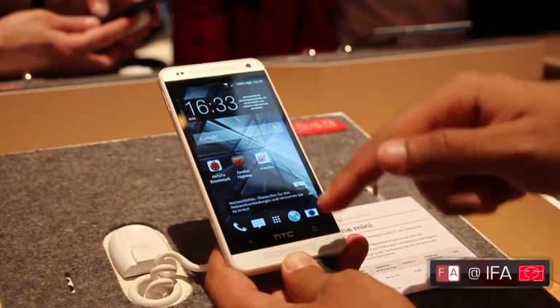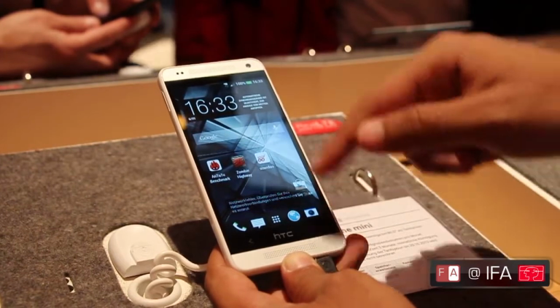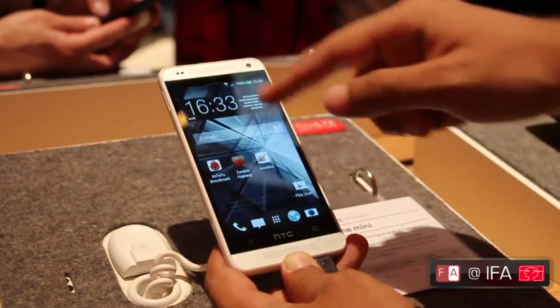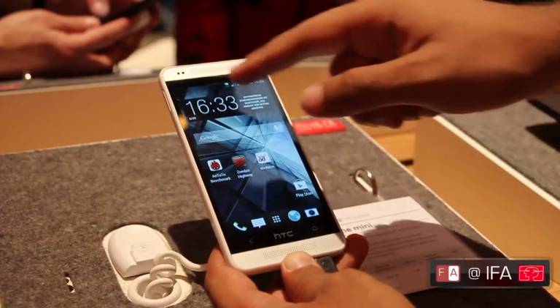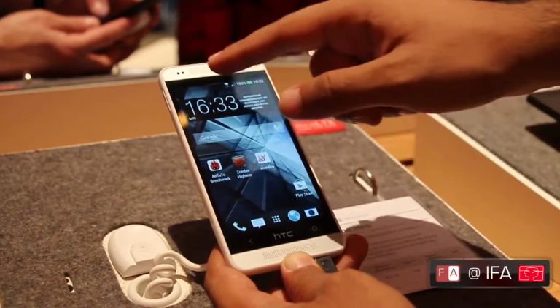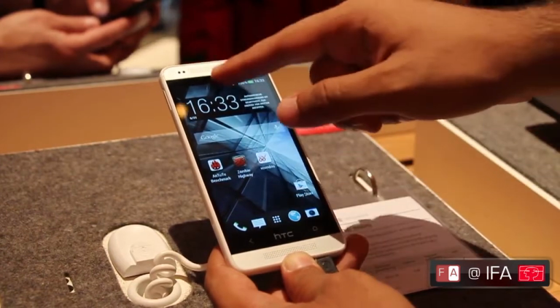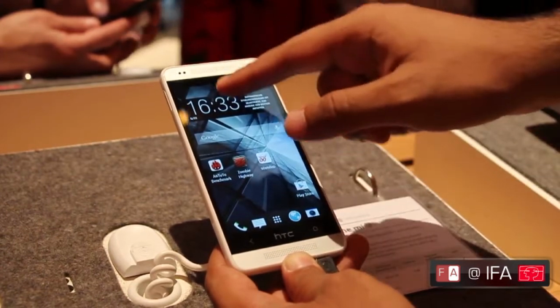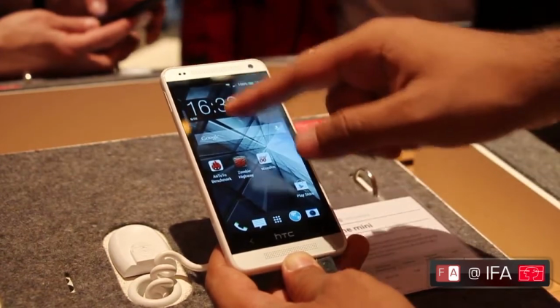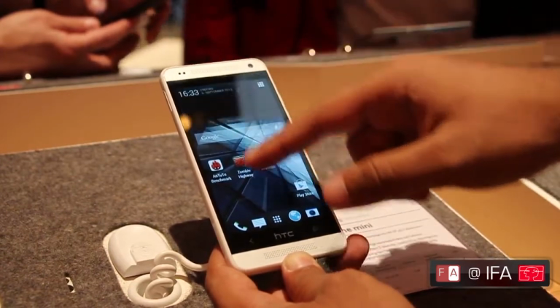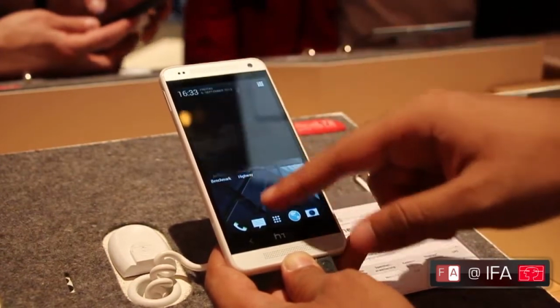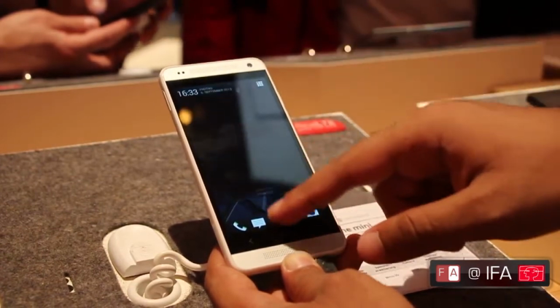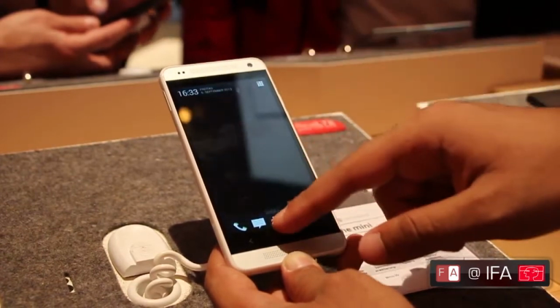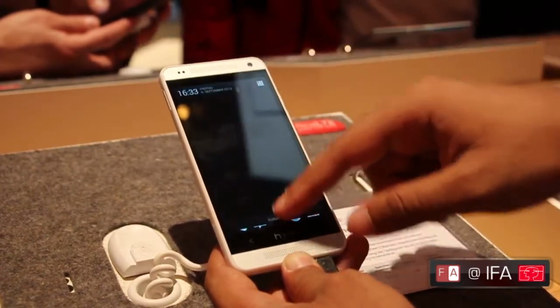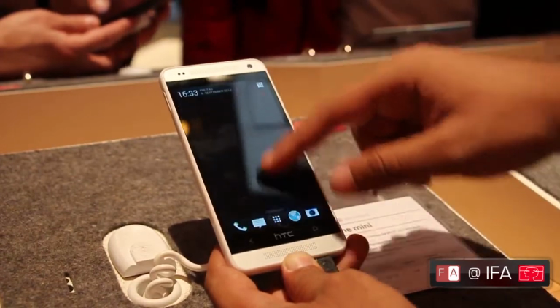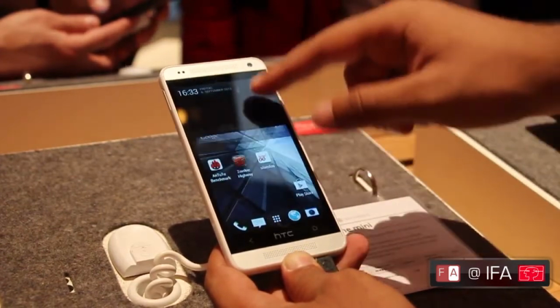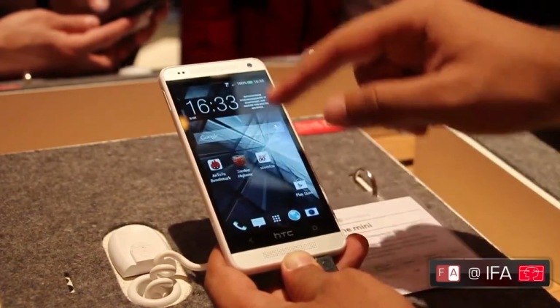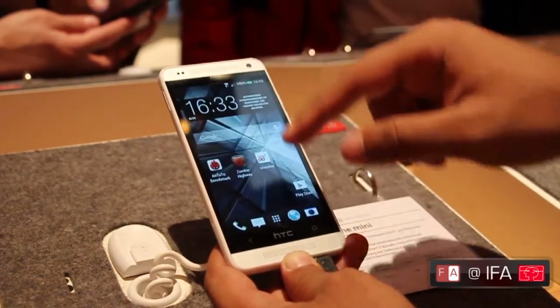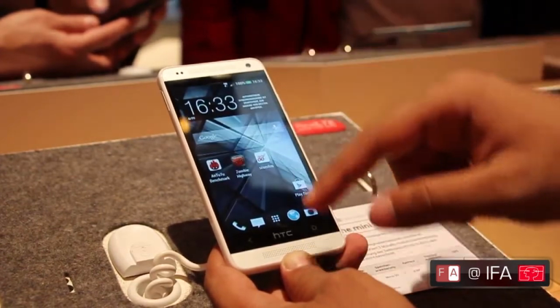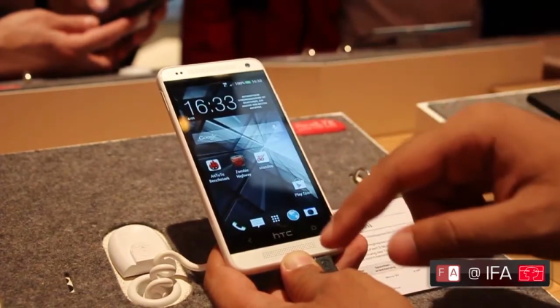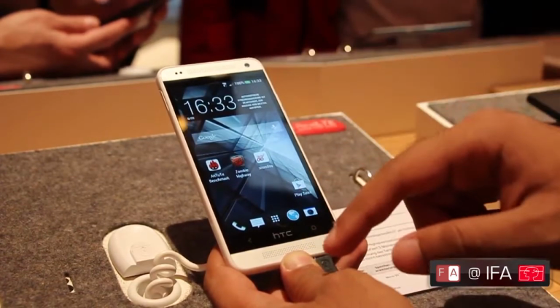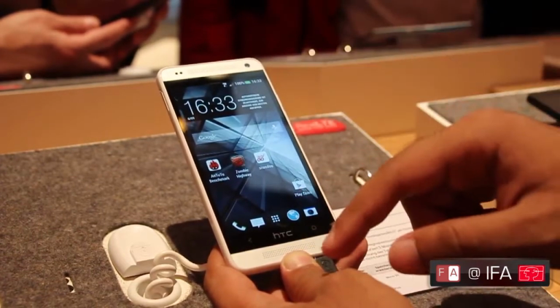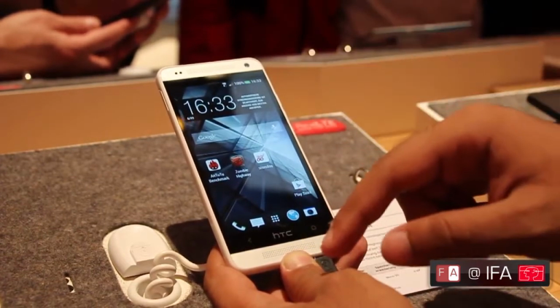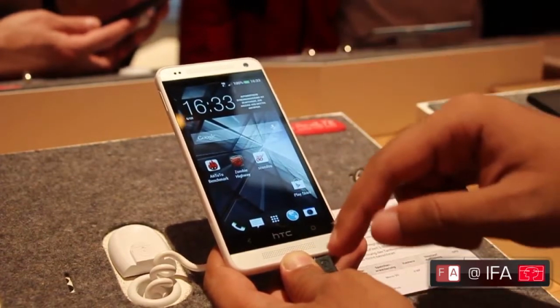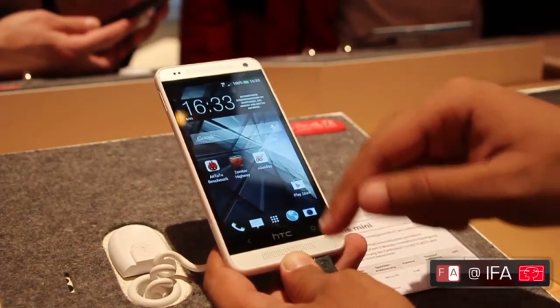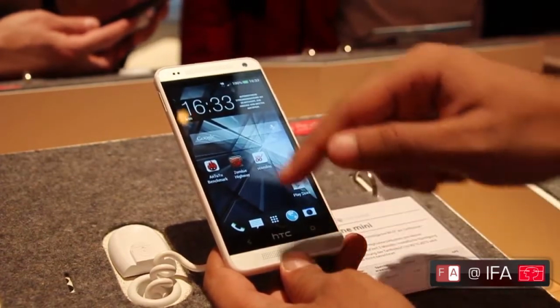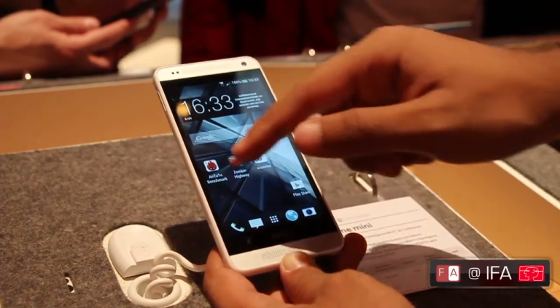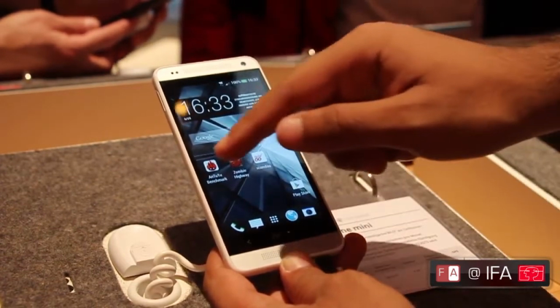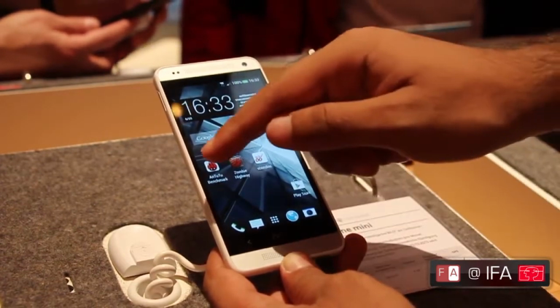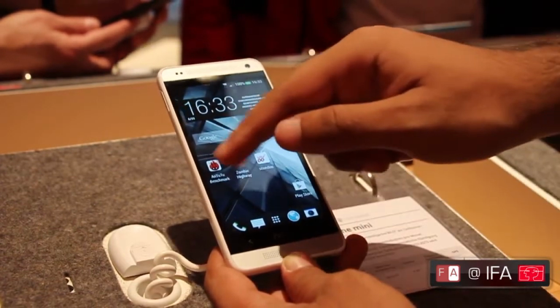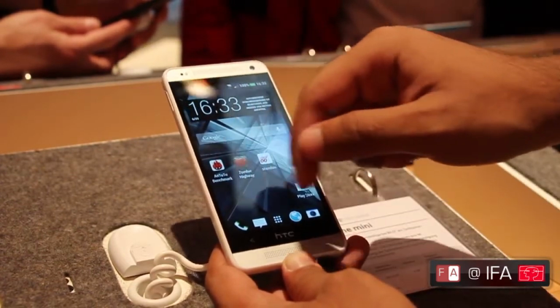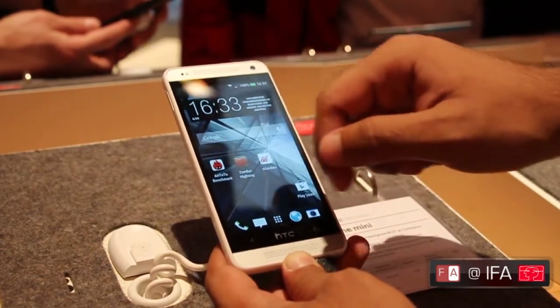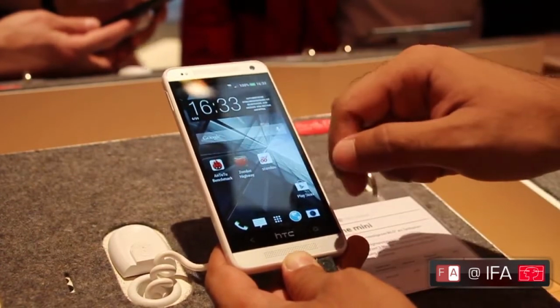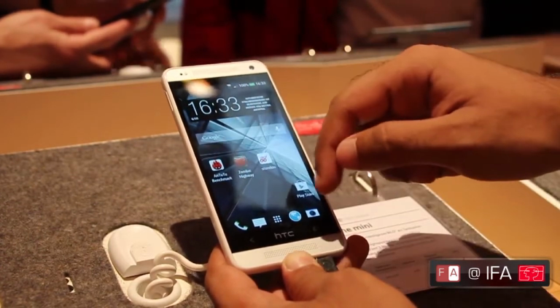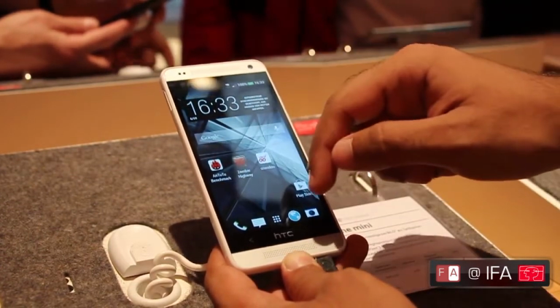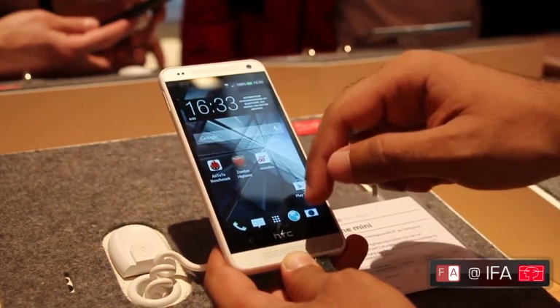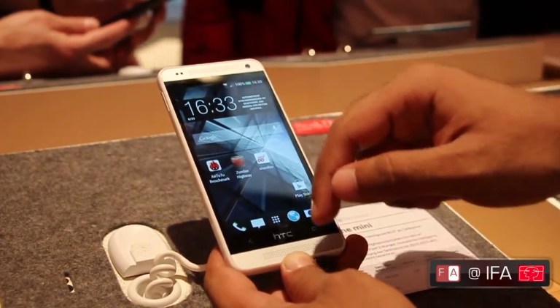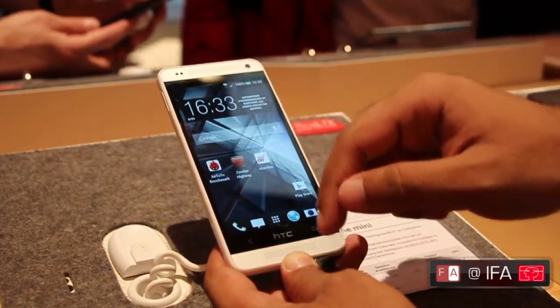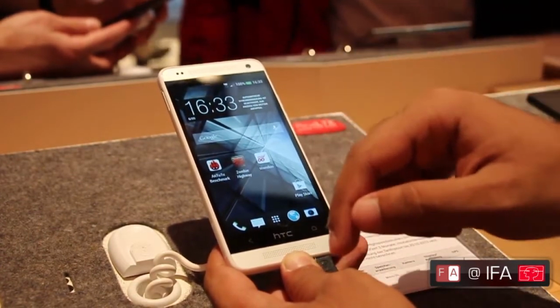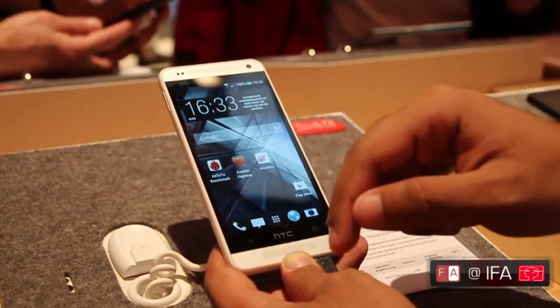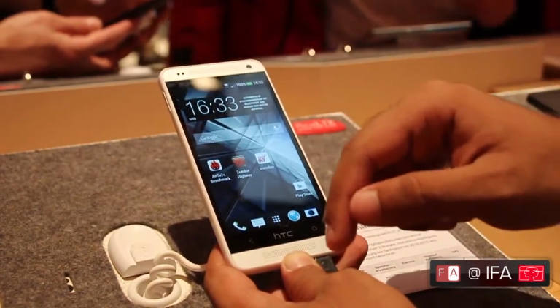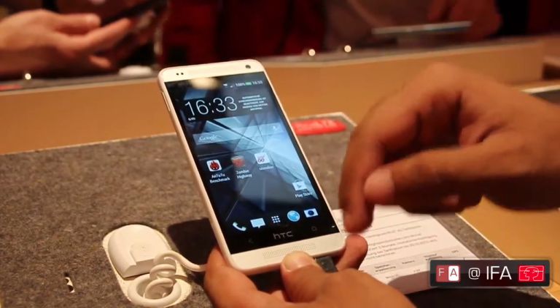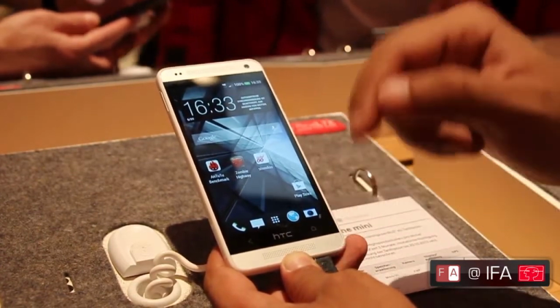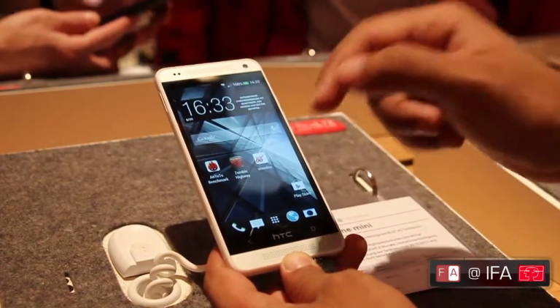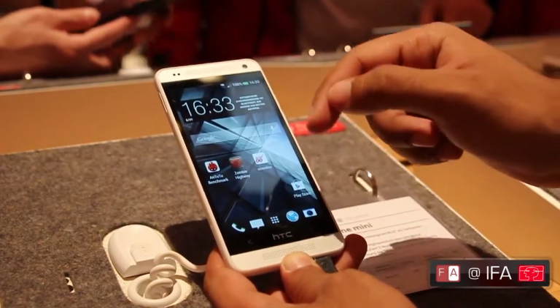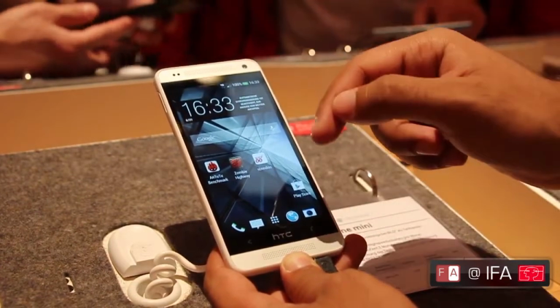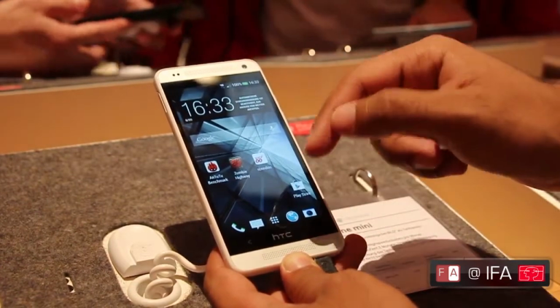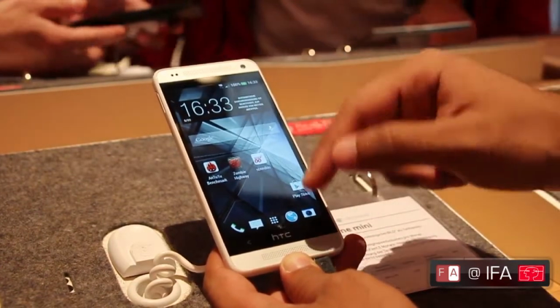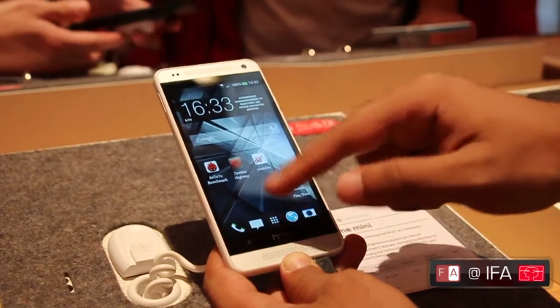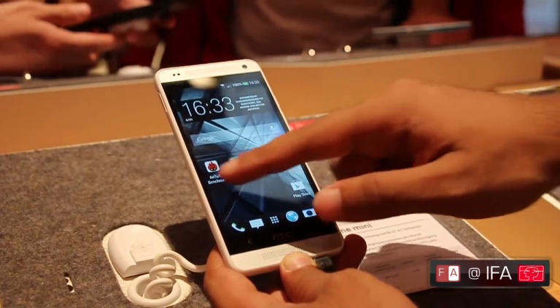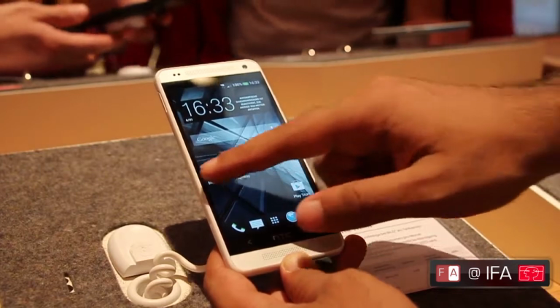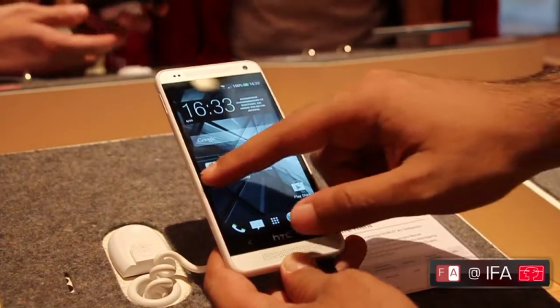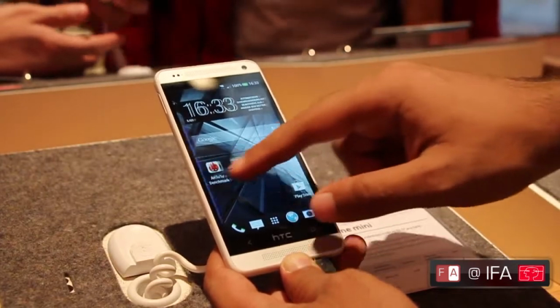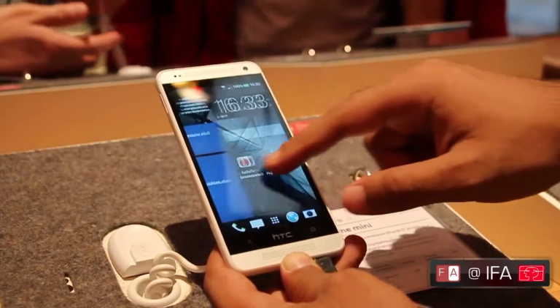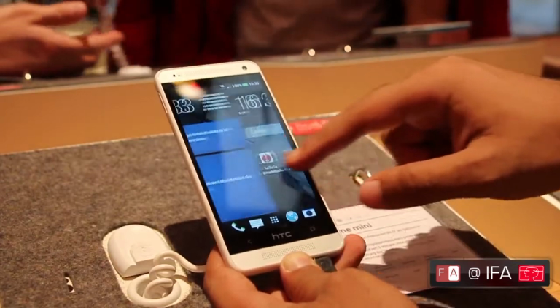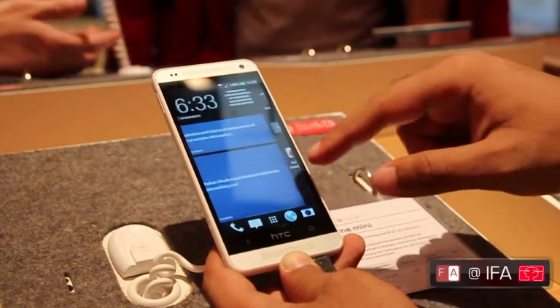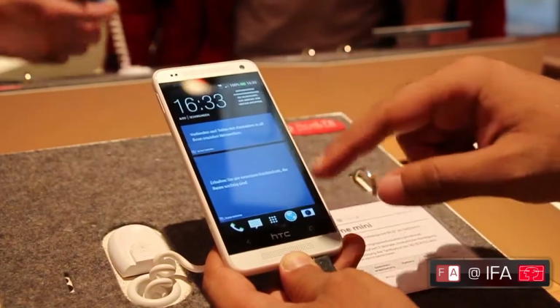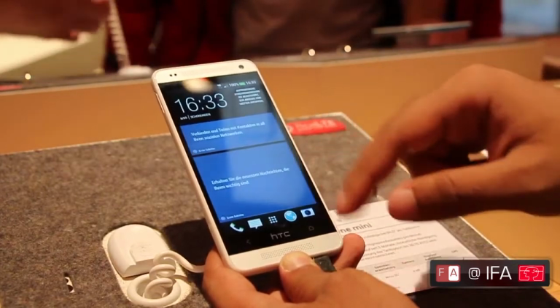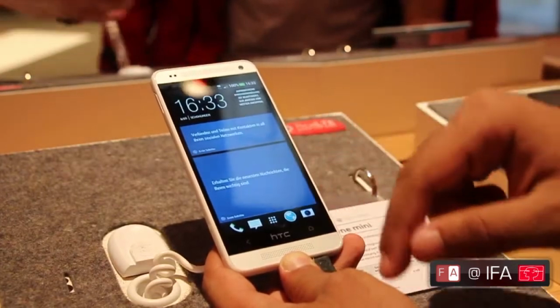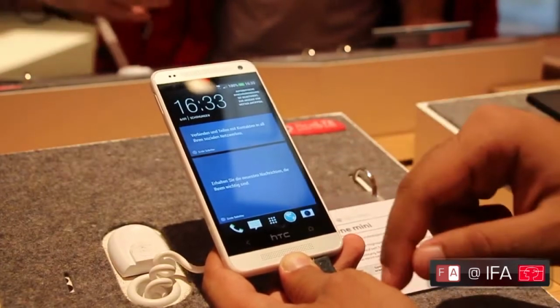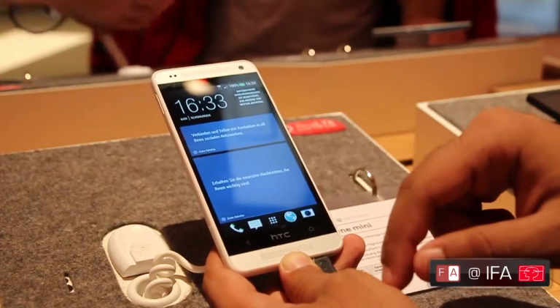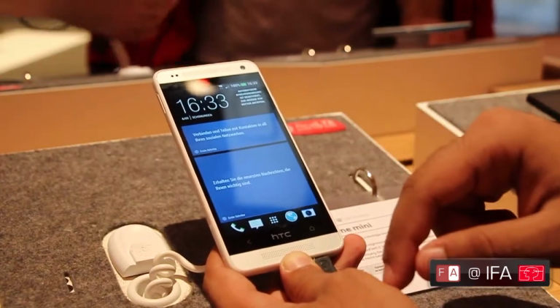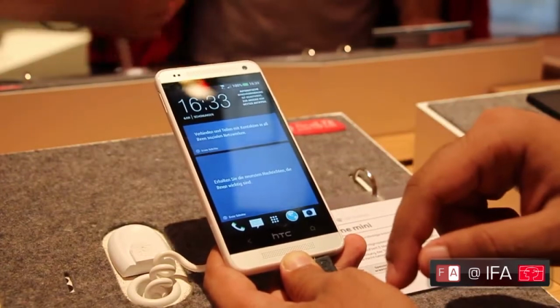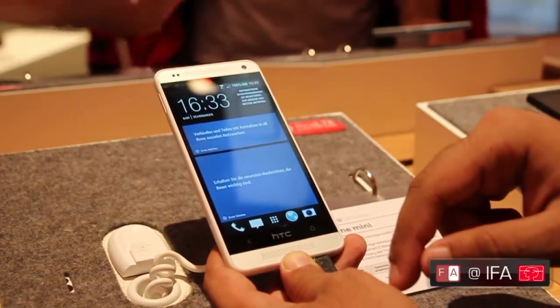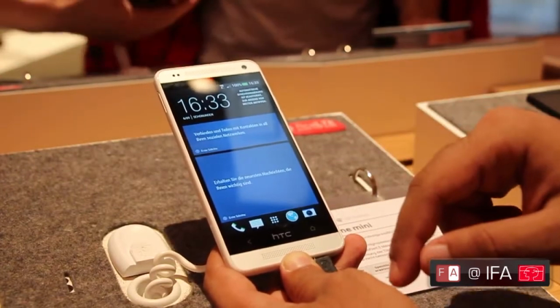This is running Android 4.2.2 with Sense UI on top, which is Sense 5. It's also got BlinkFeed on it.